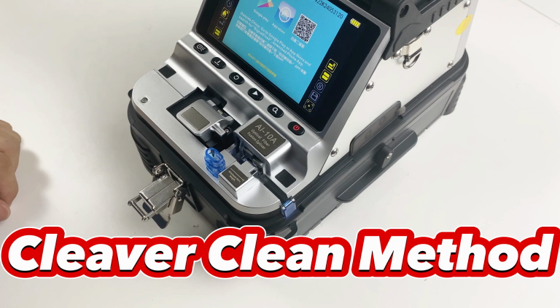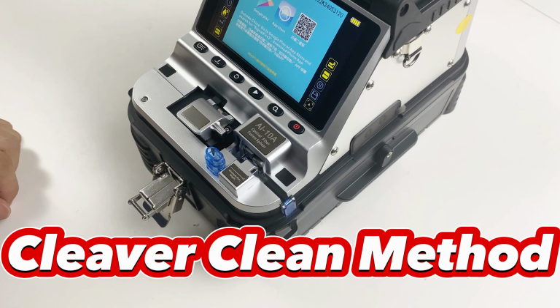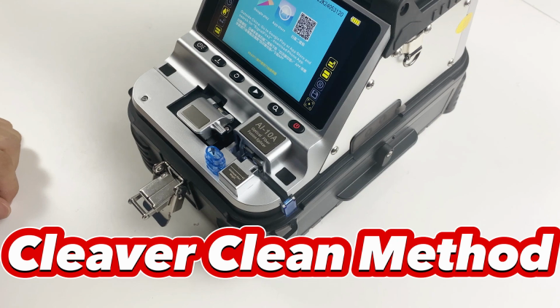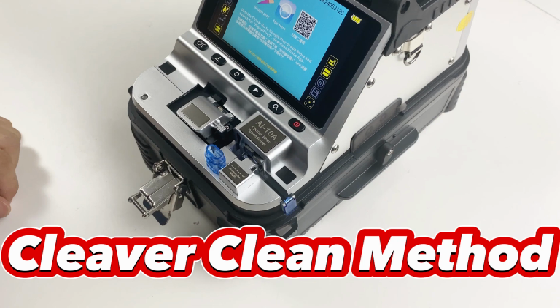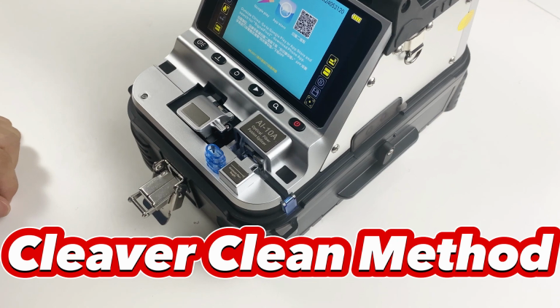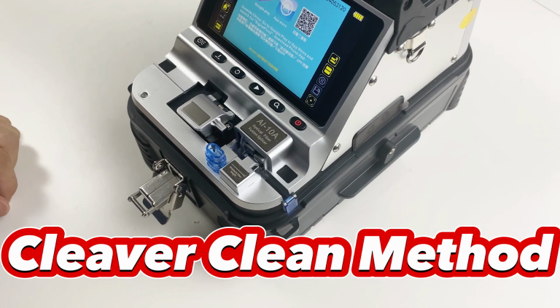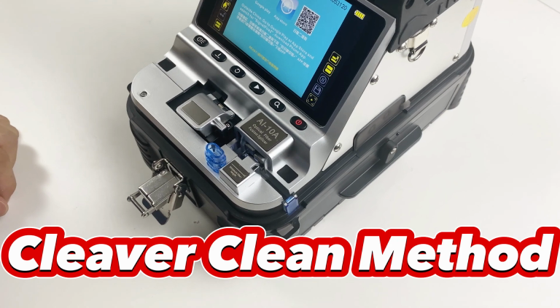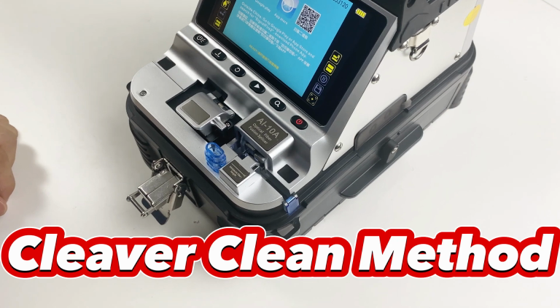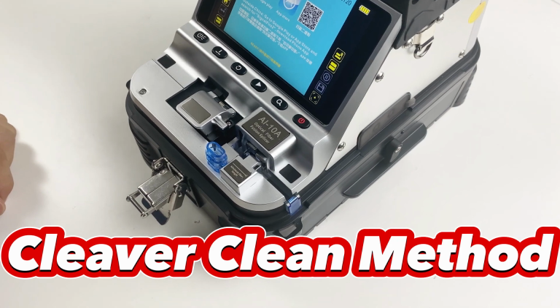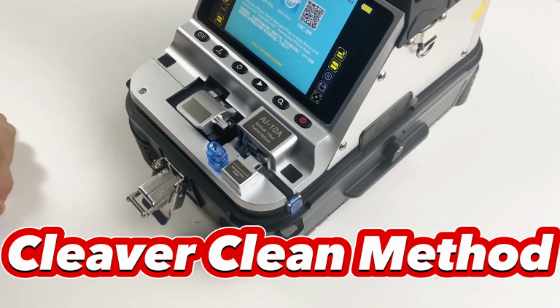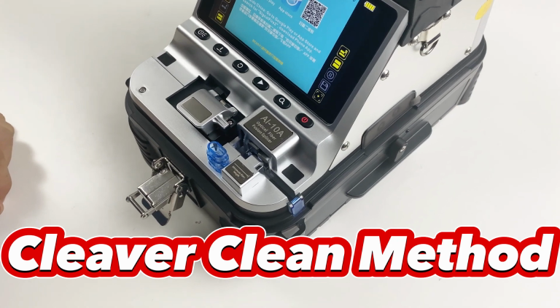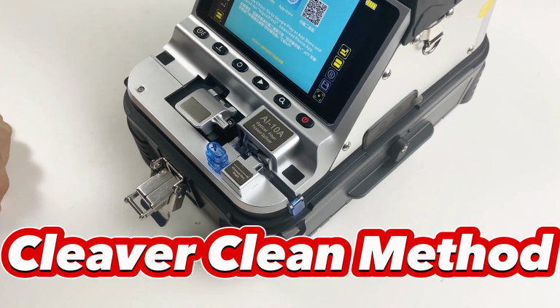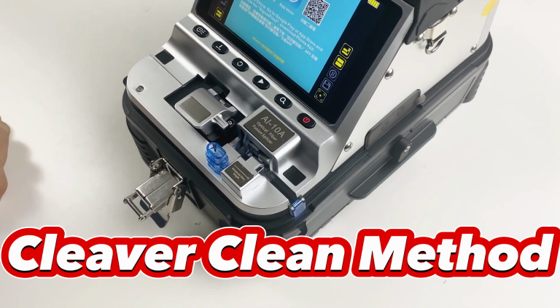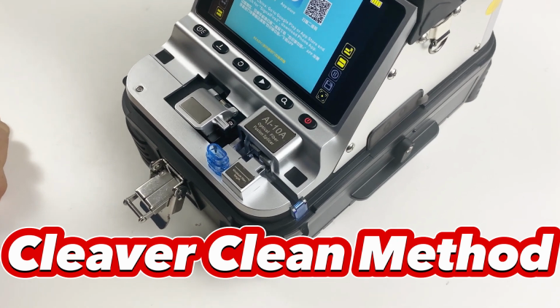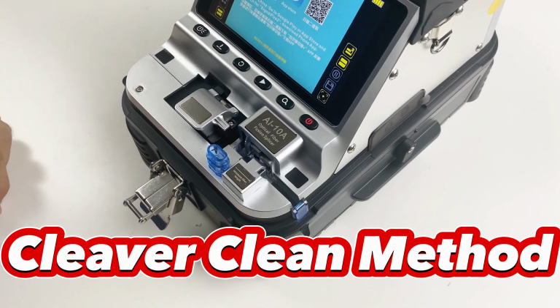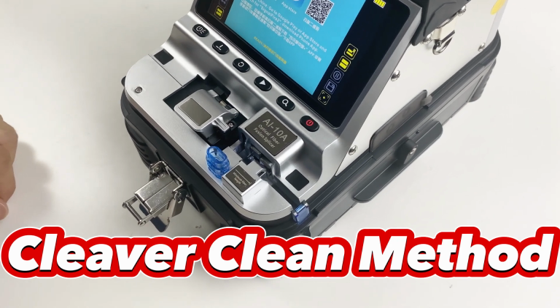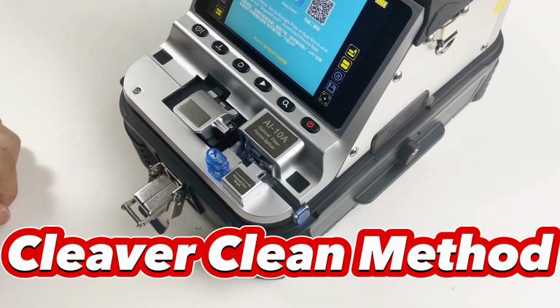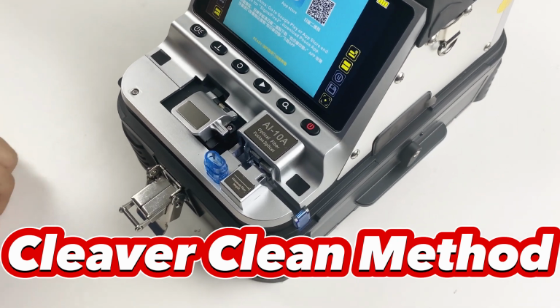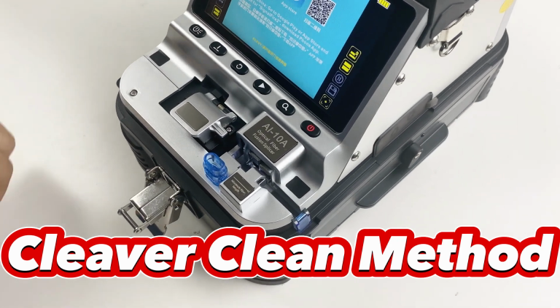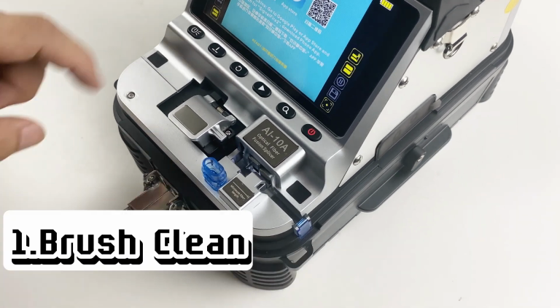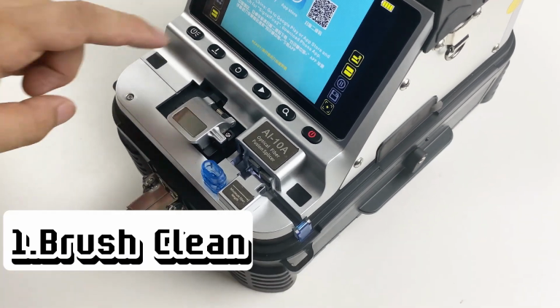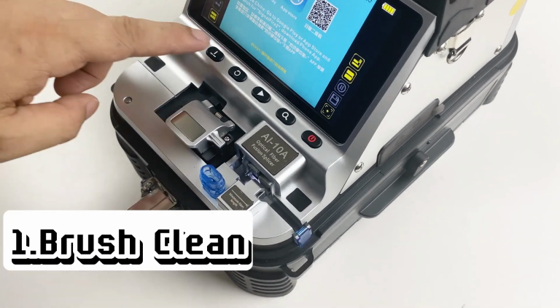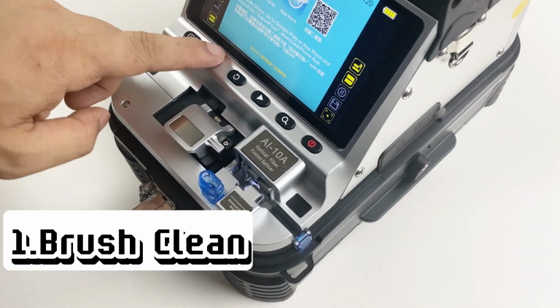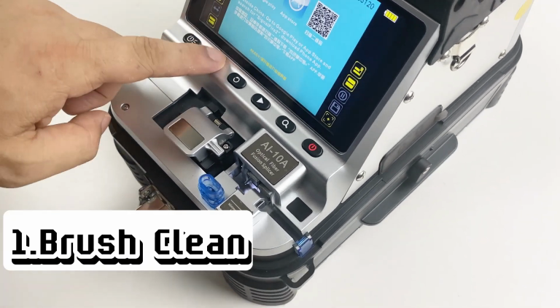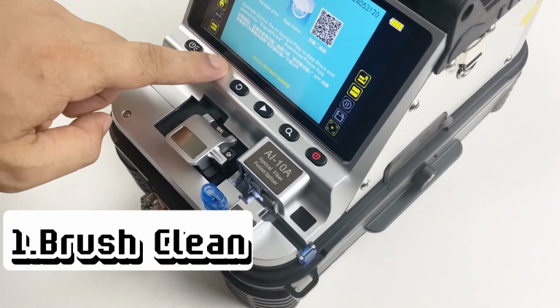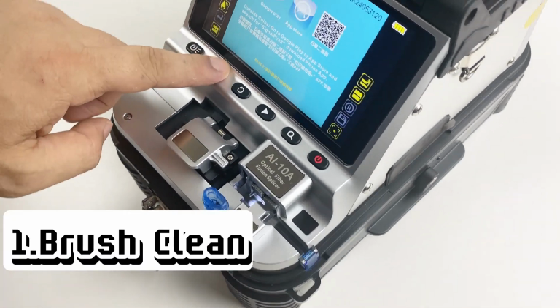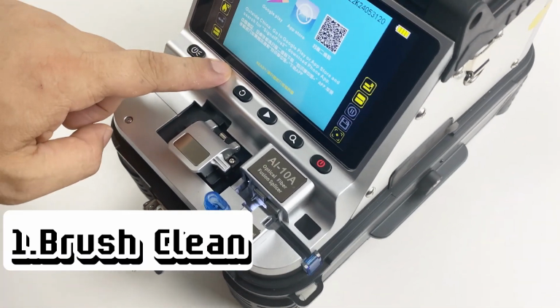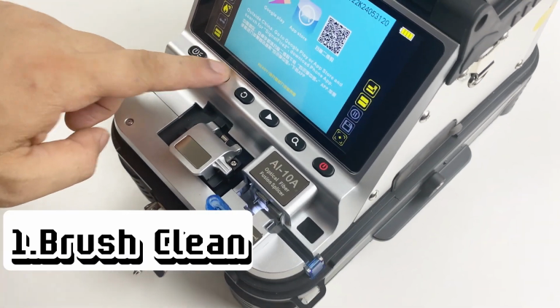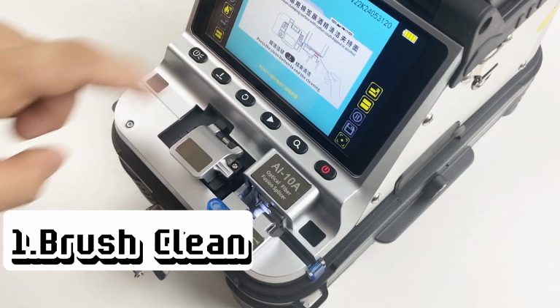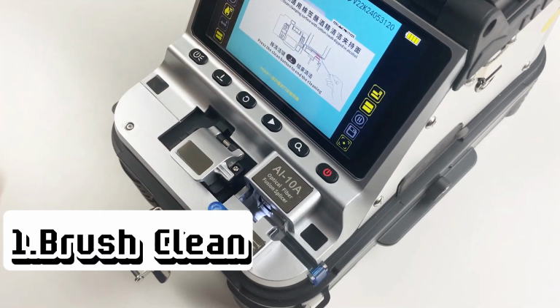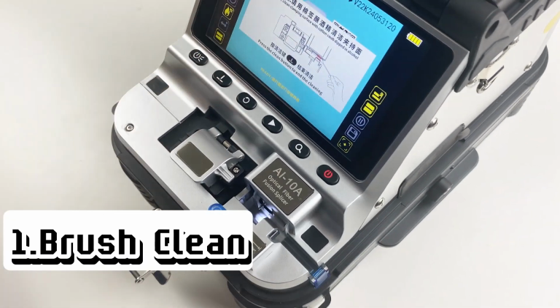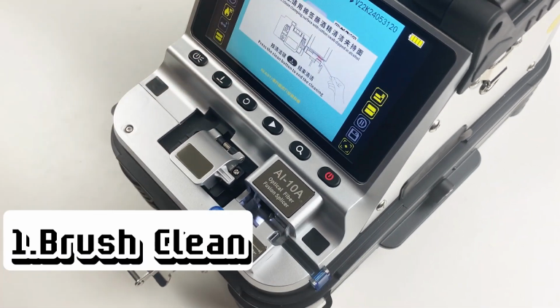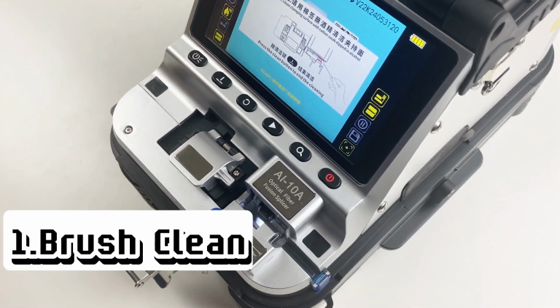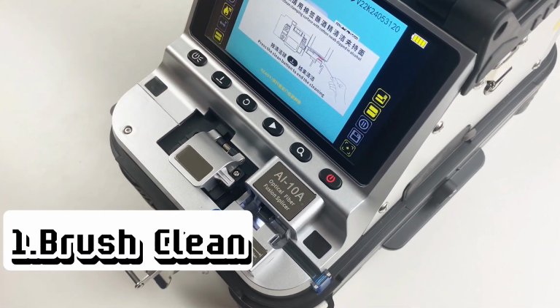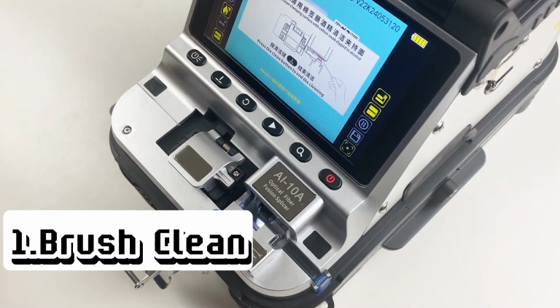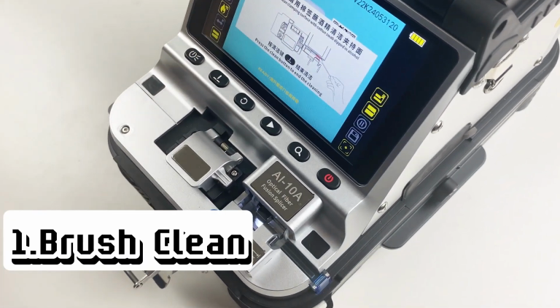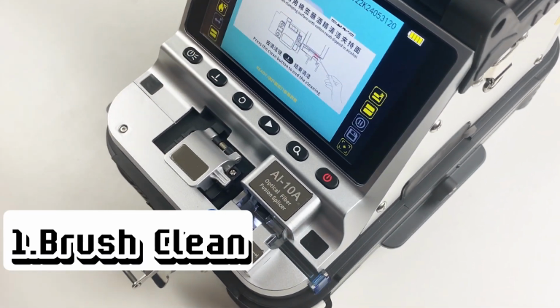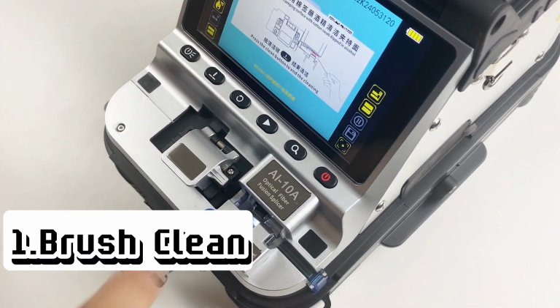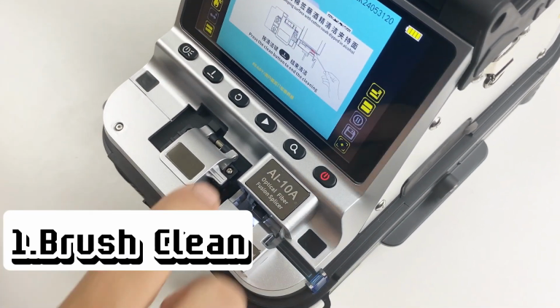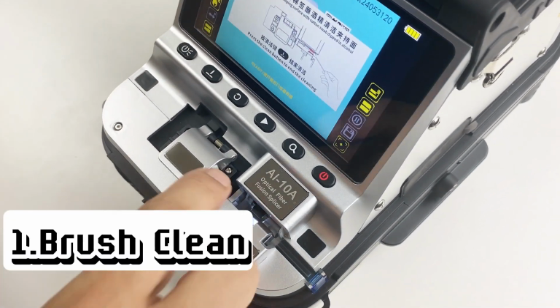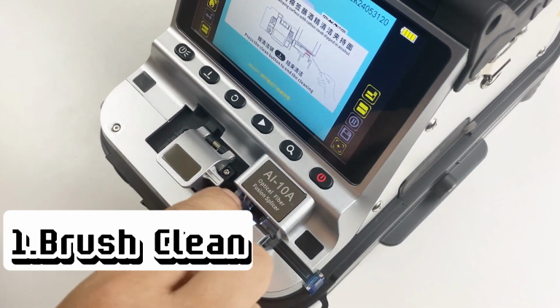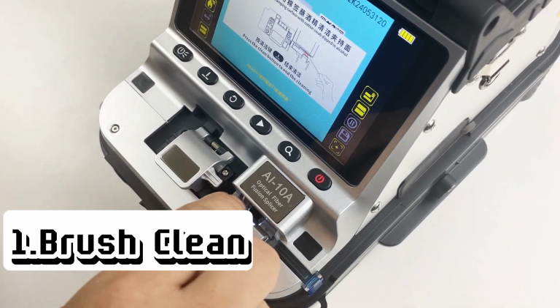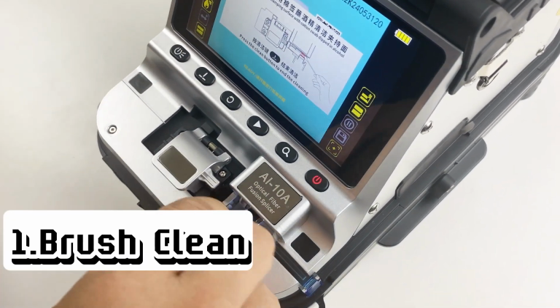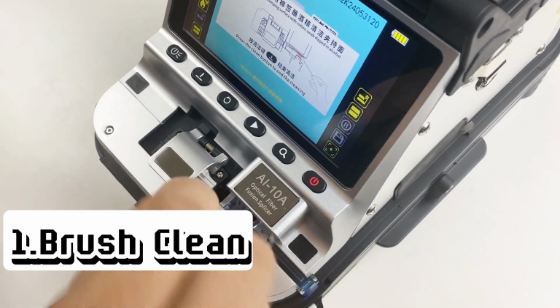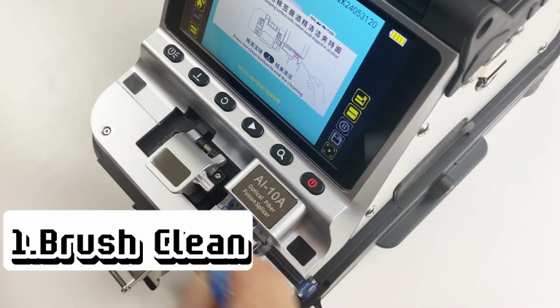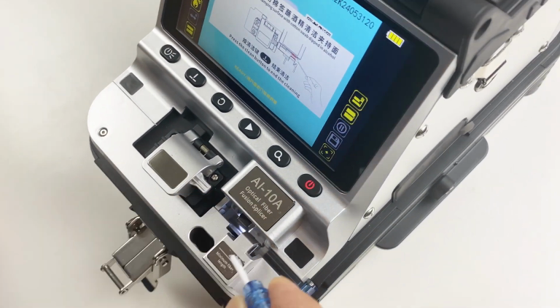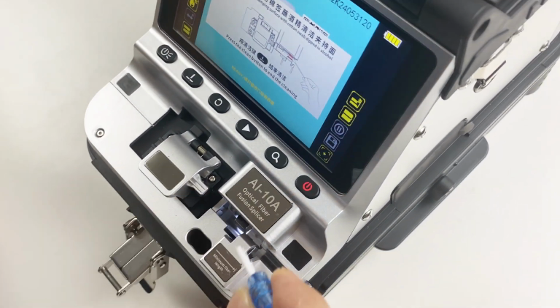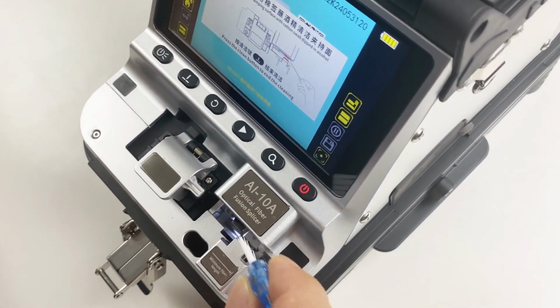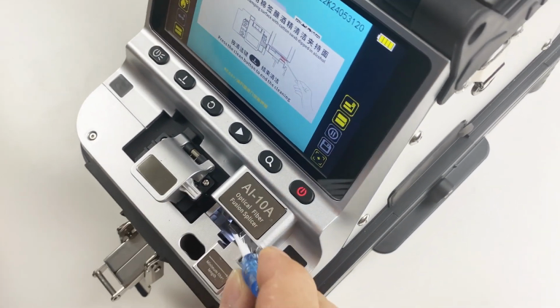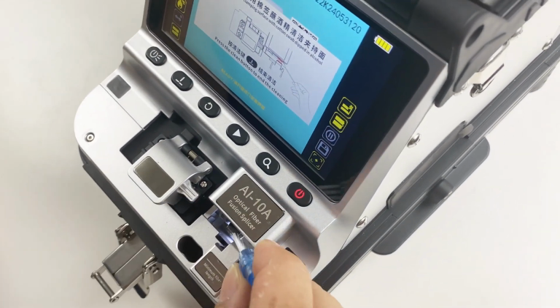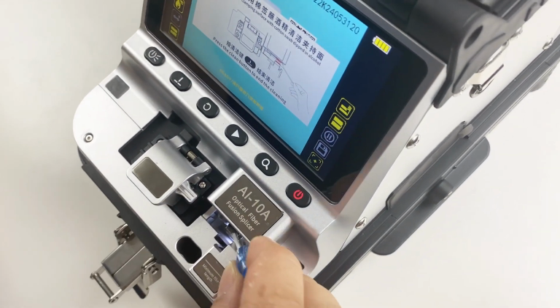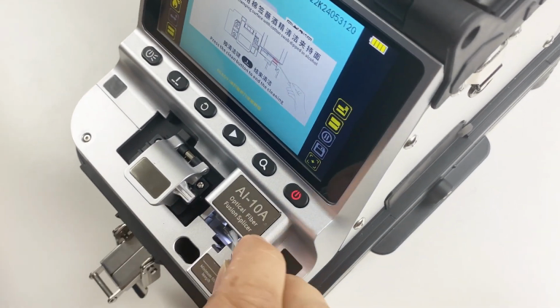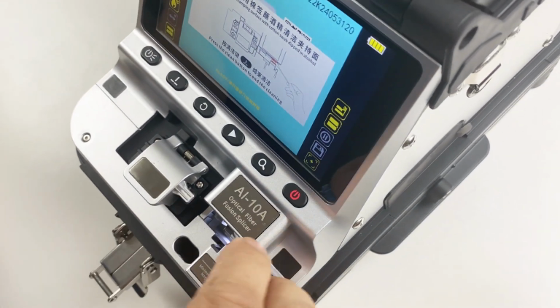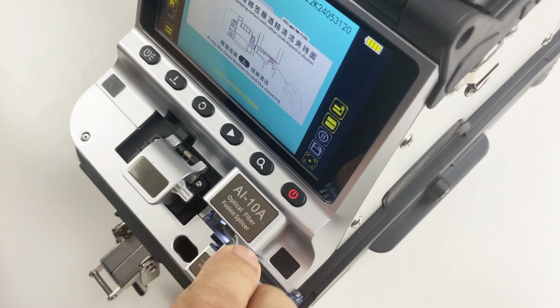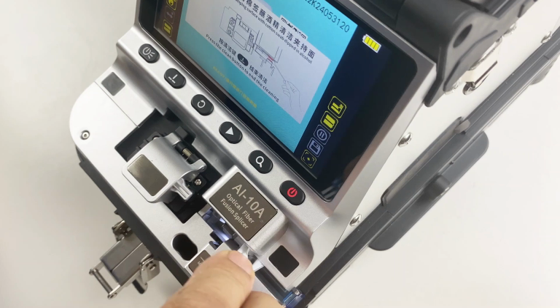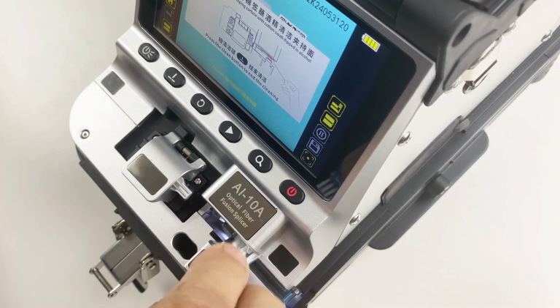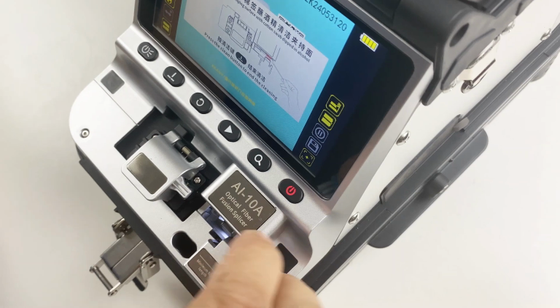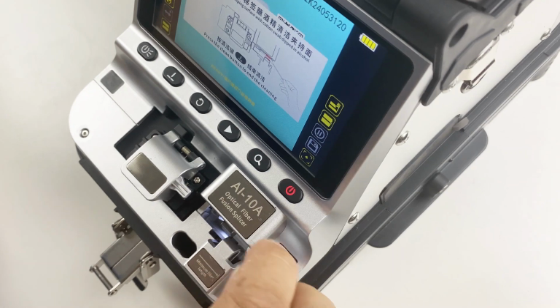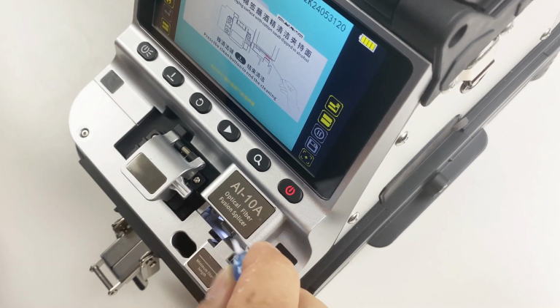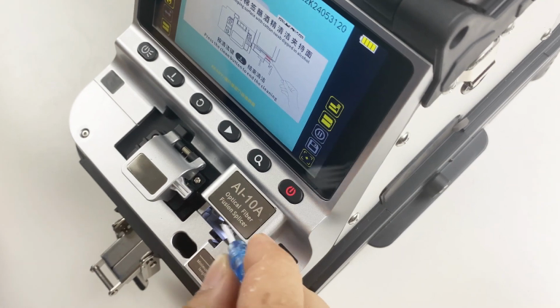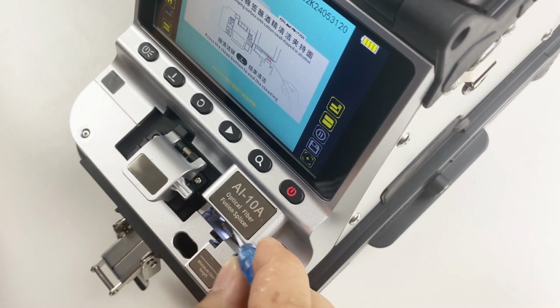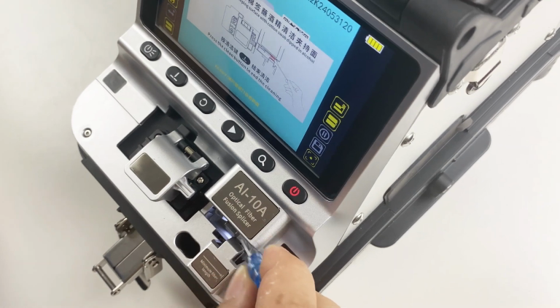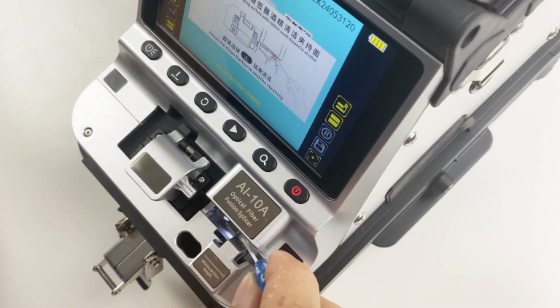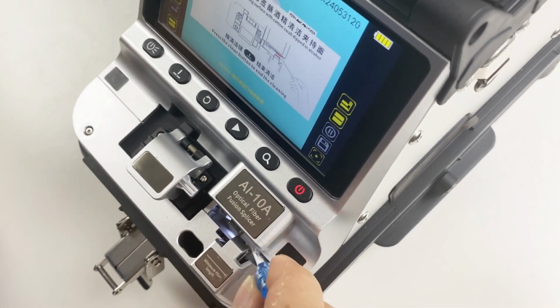Cleaver clean method. First, brush clean. Press the clean button. Use brush to clean the clamp.